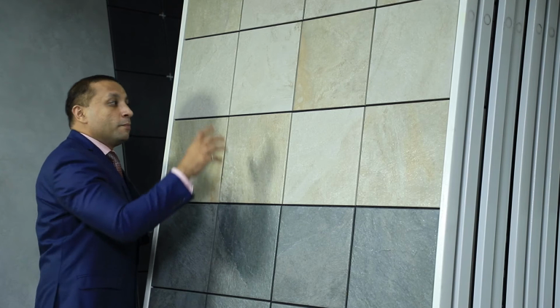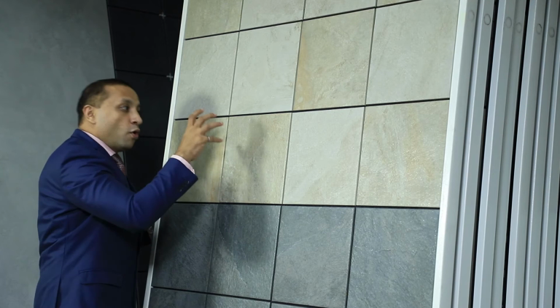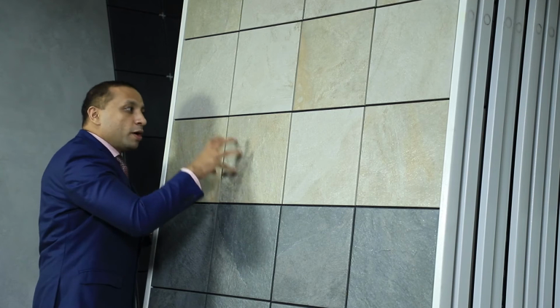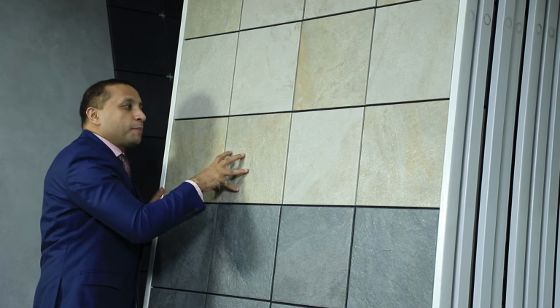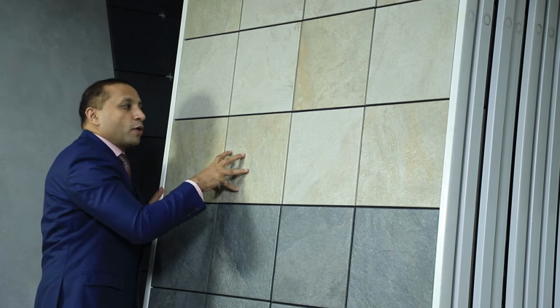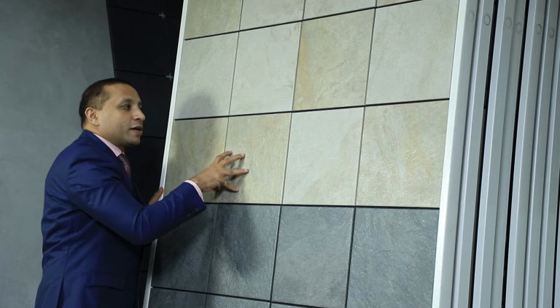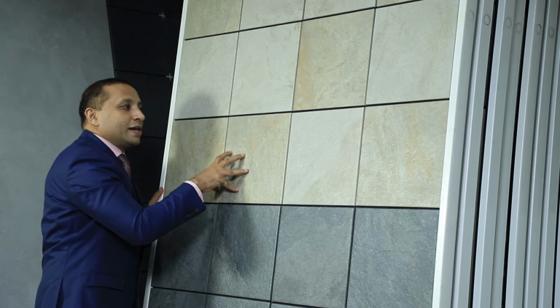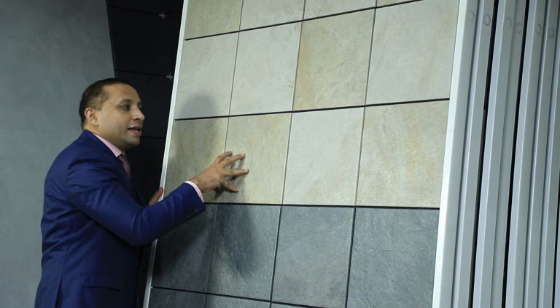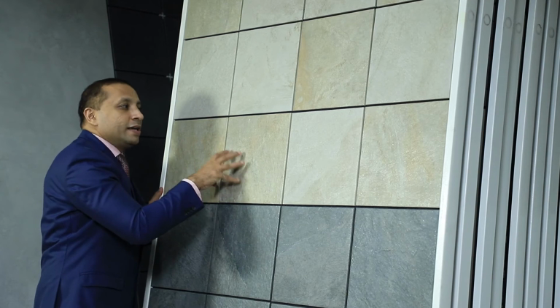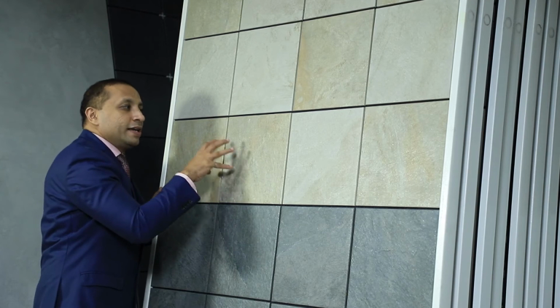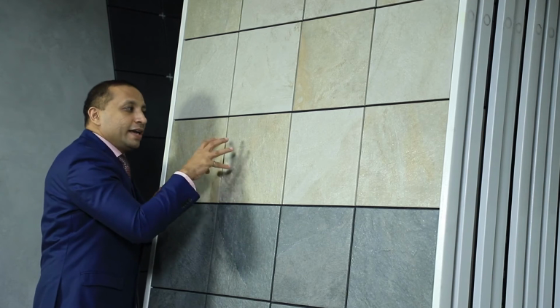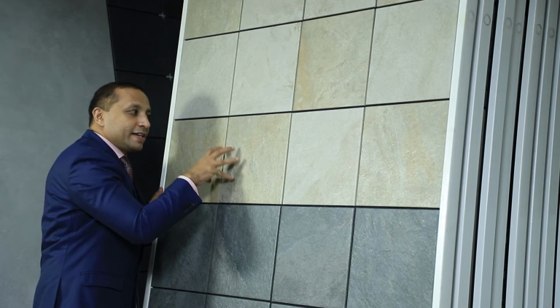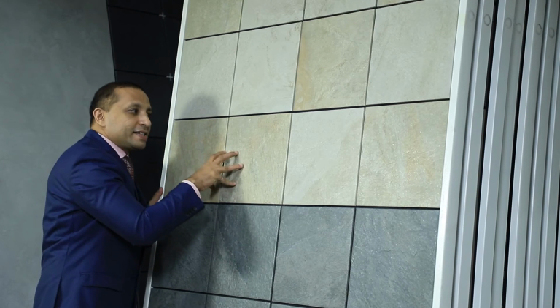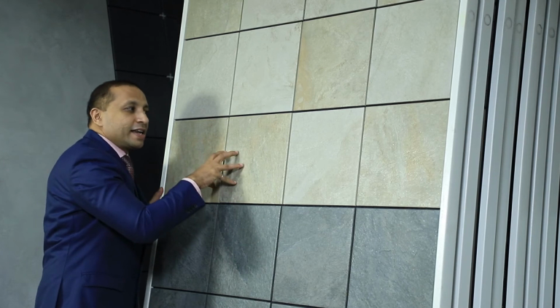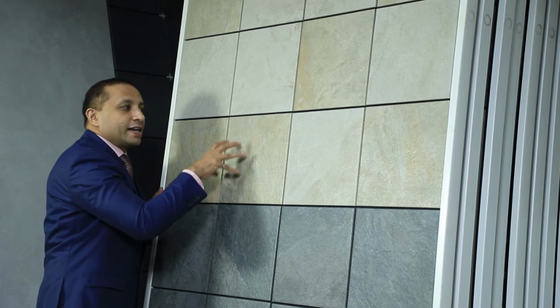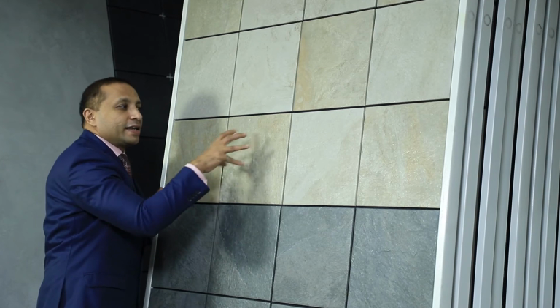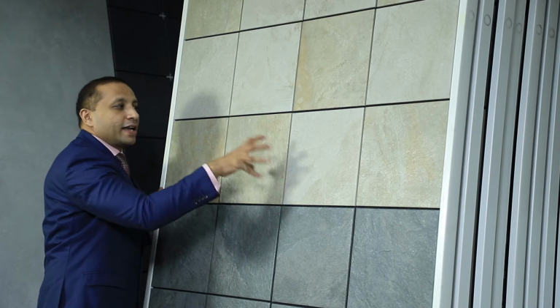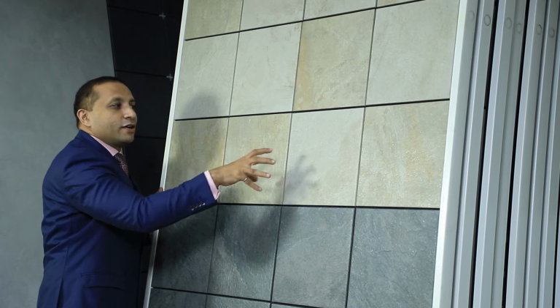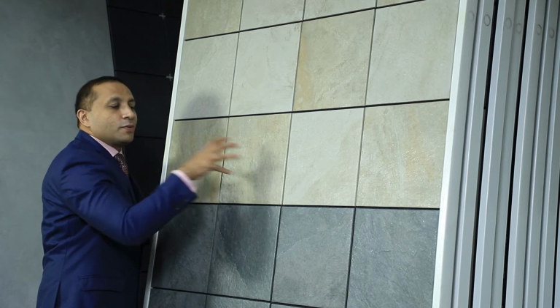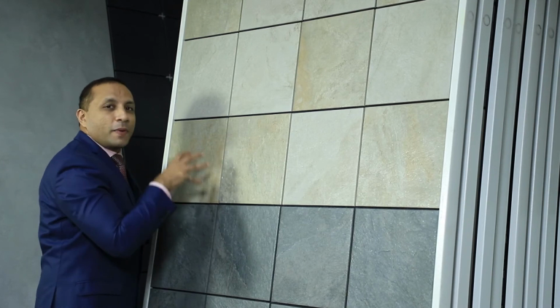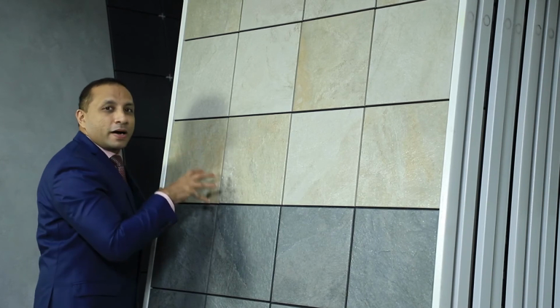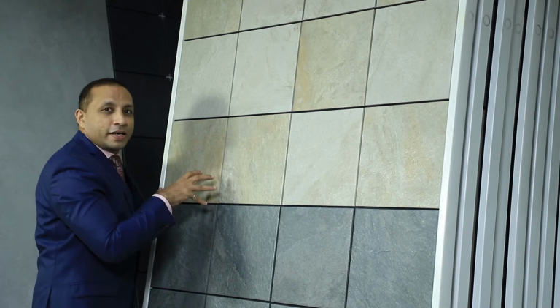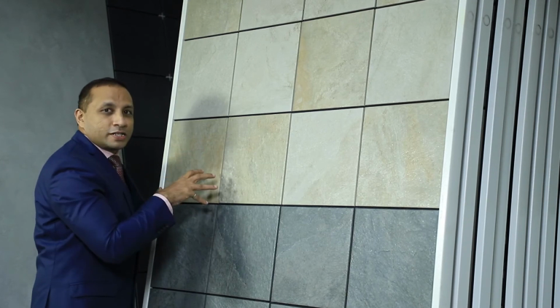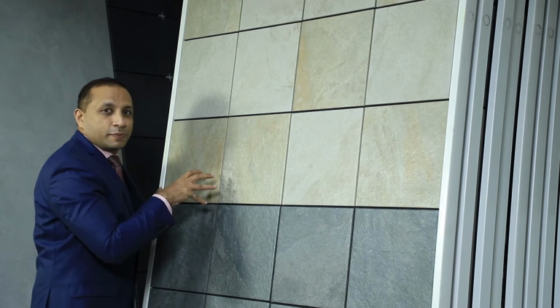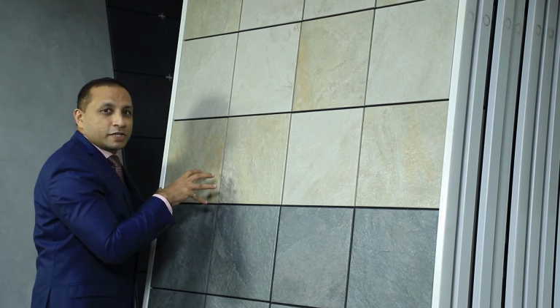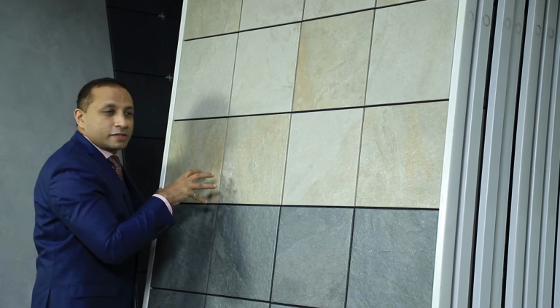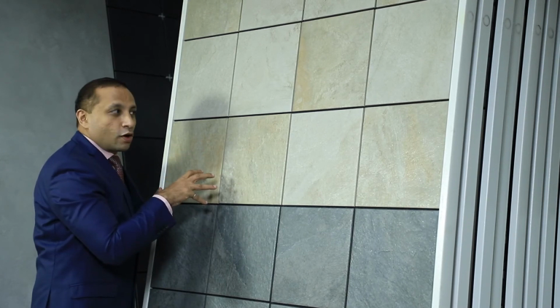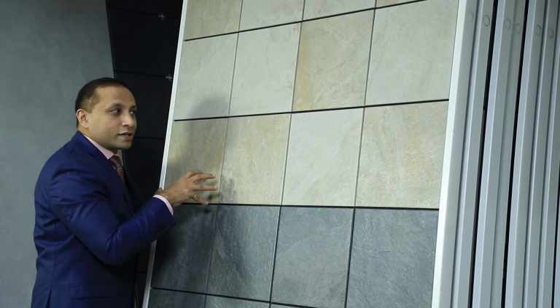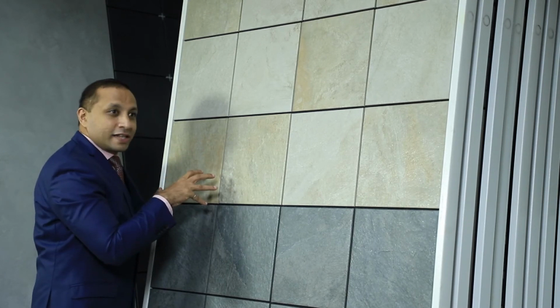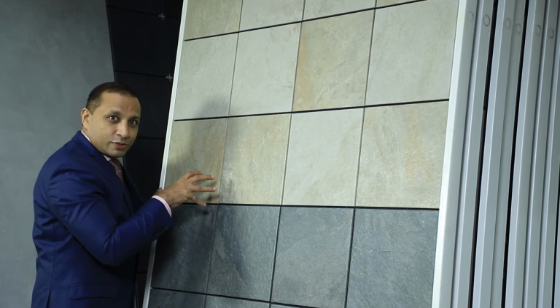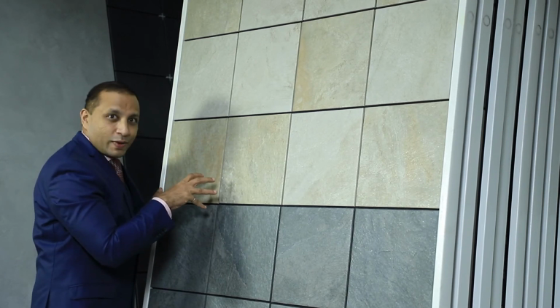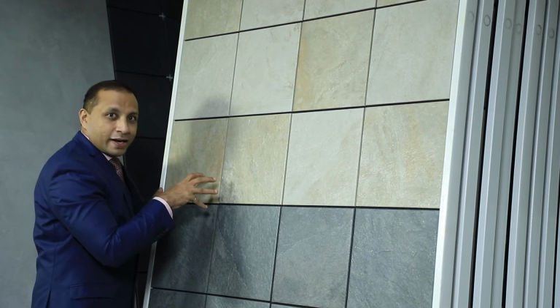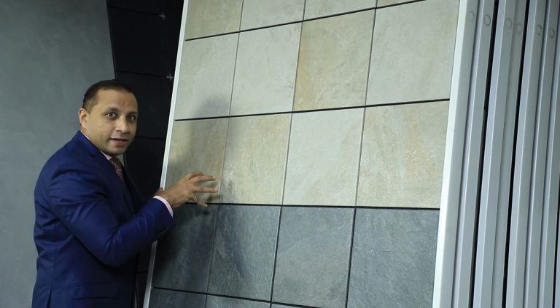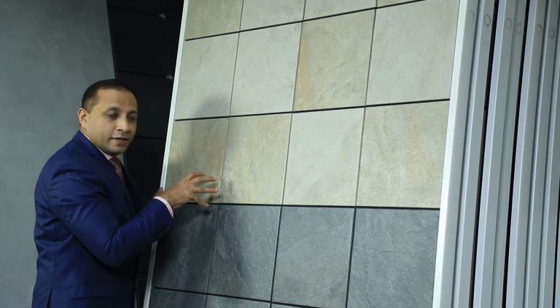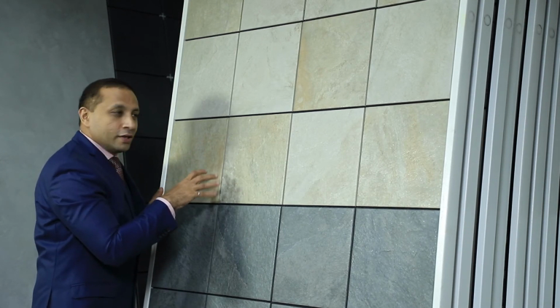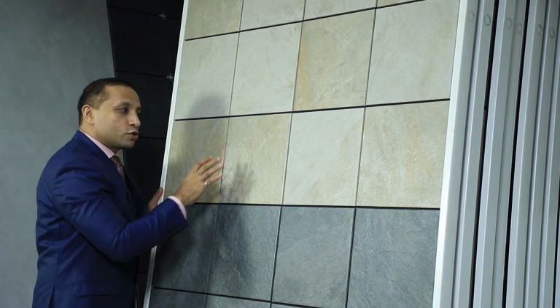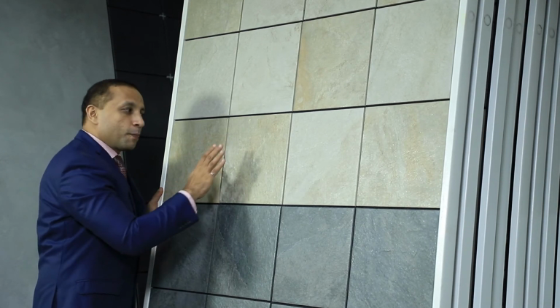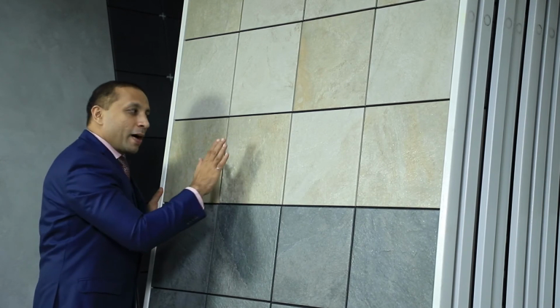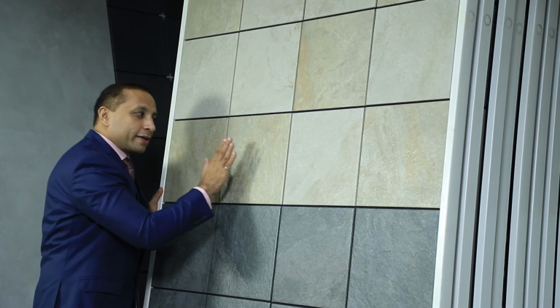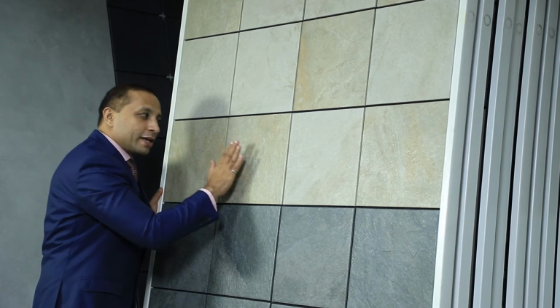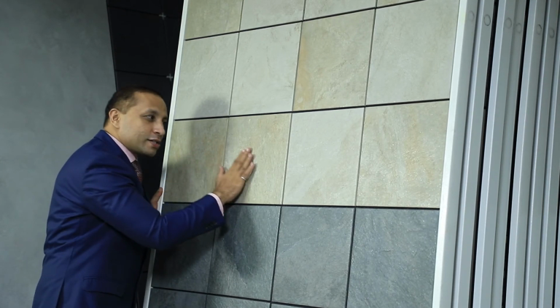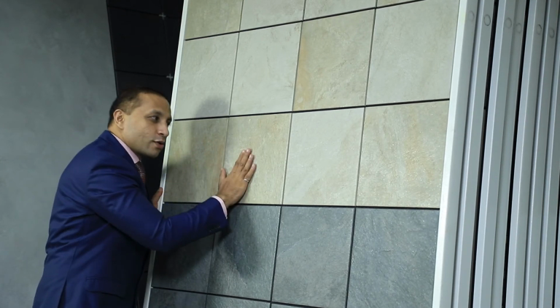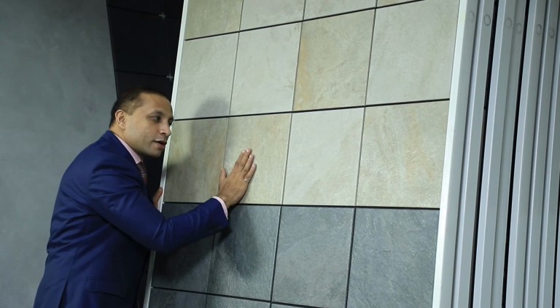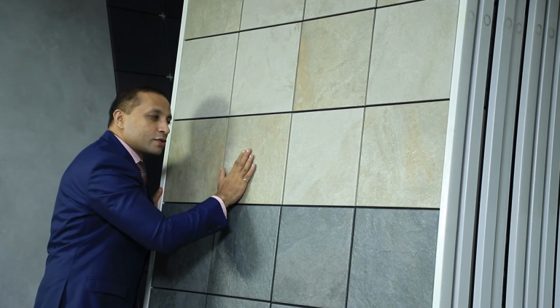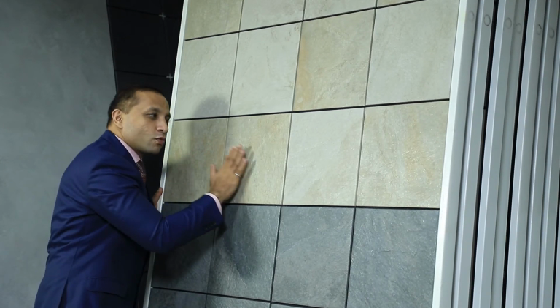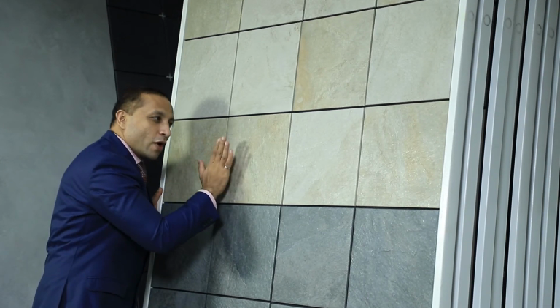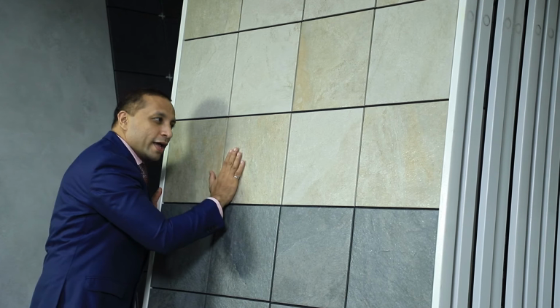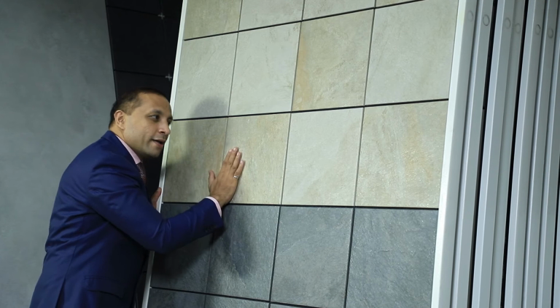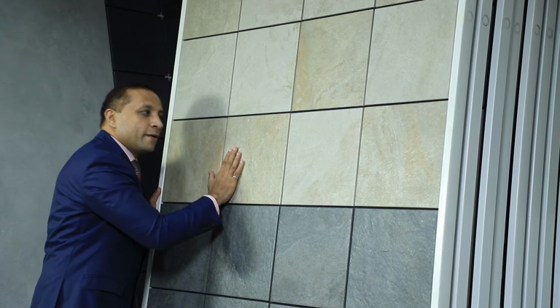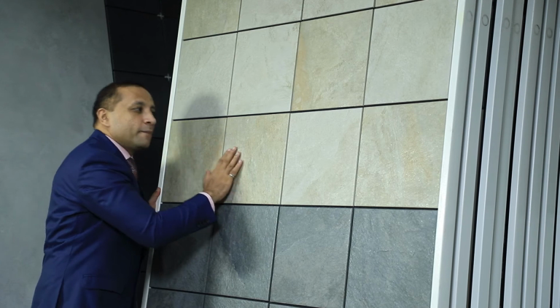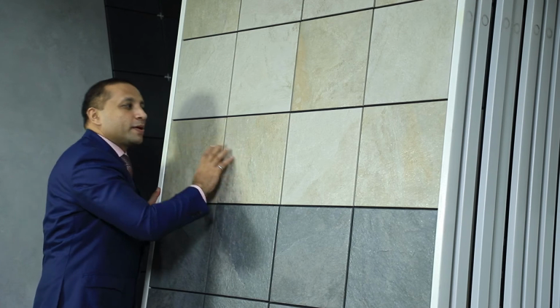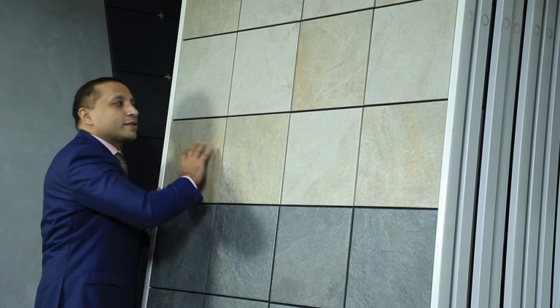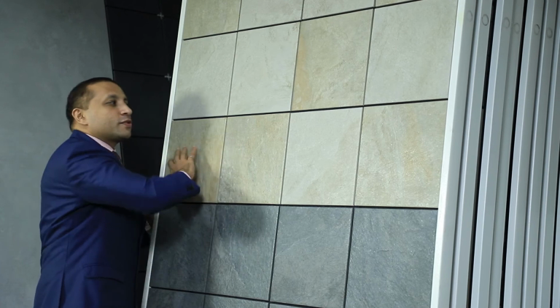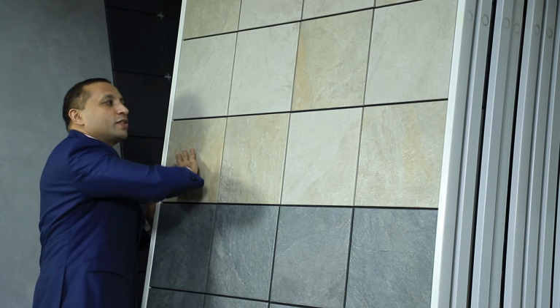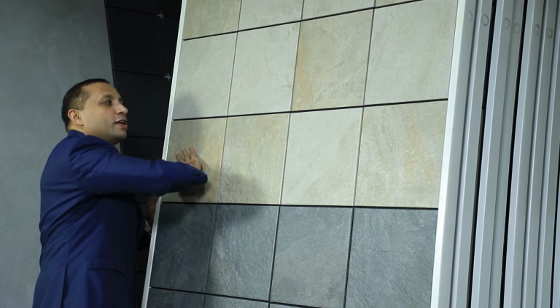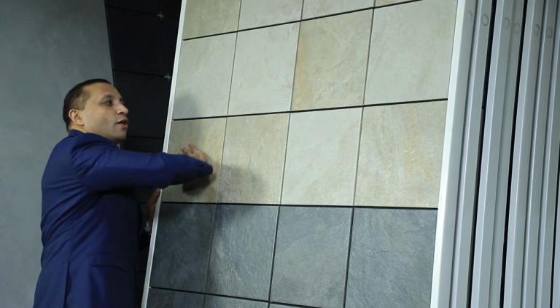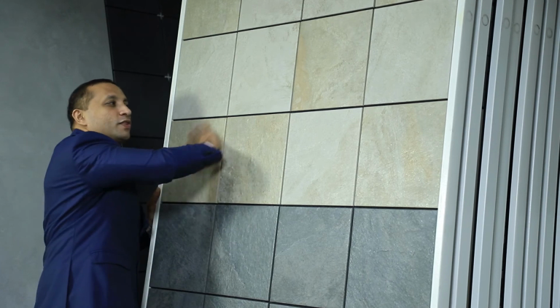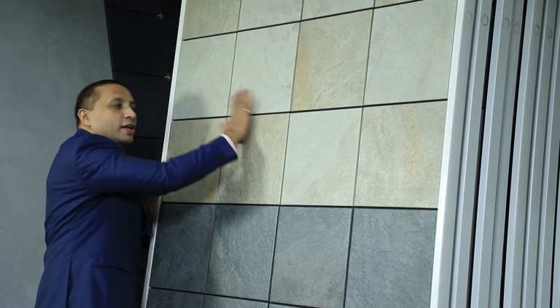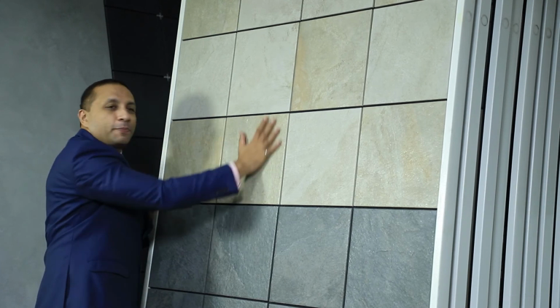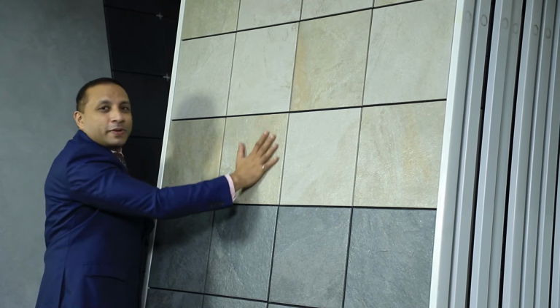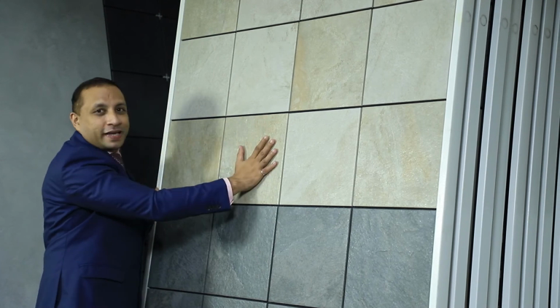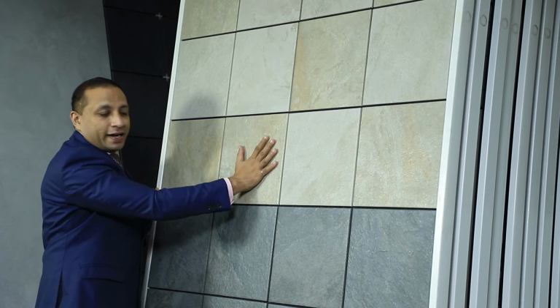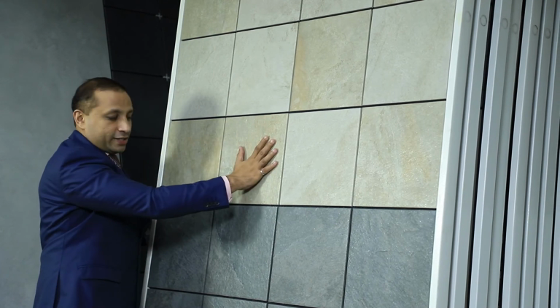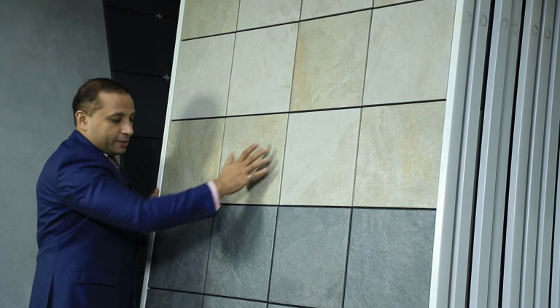Importantly, this tile is also suitable for parking slots, again because of the strong grip it carries.